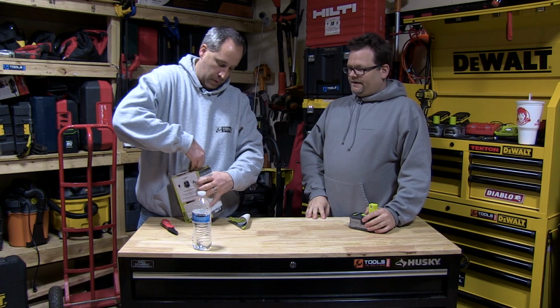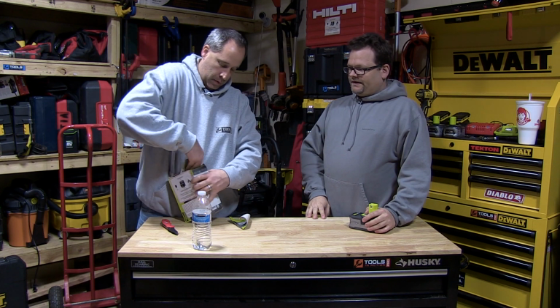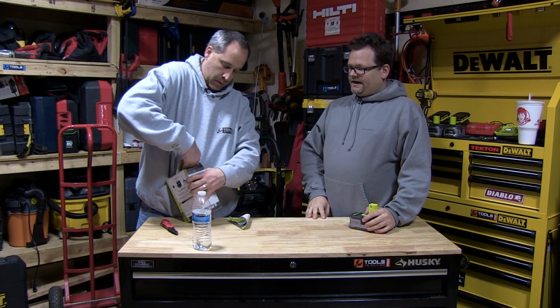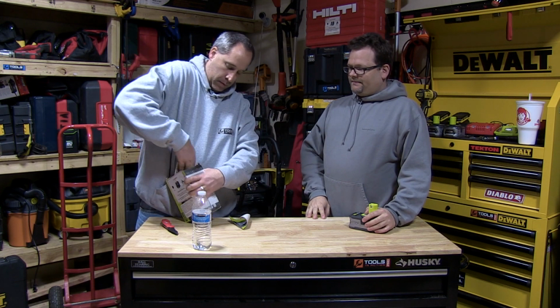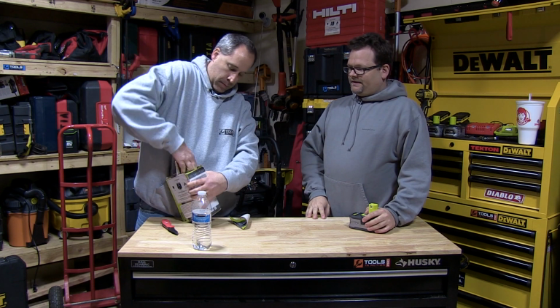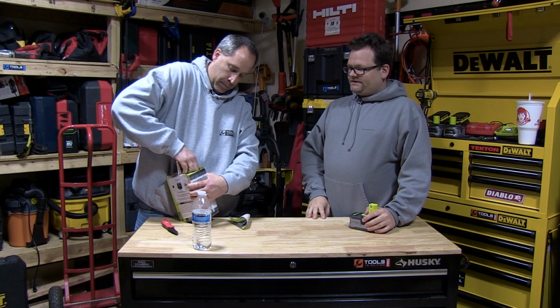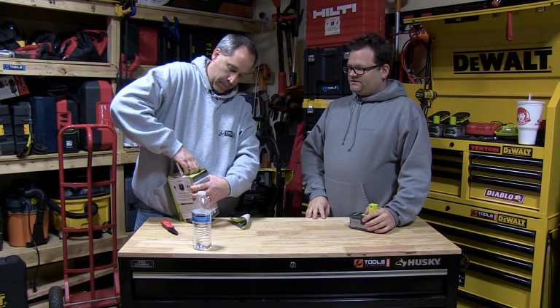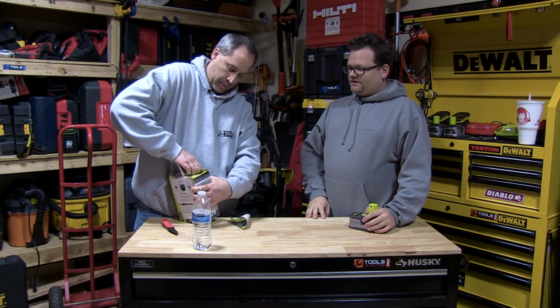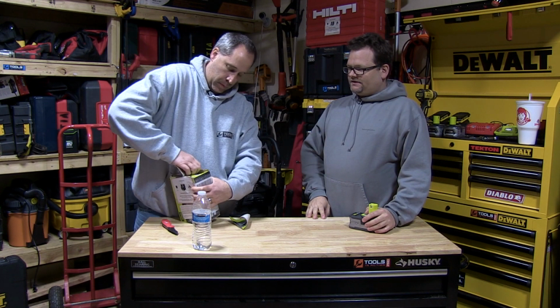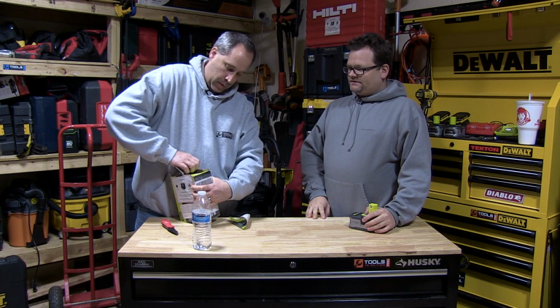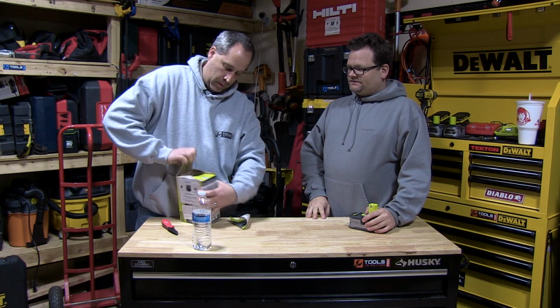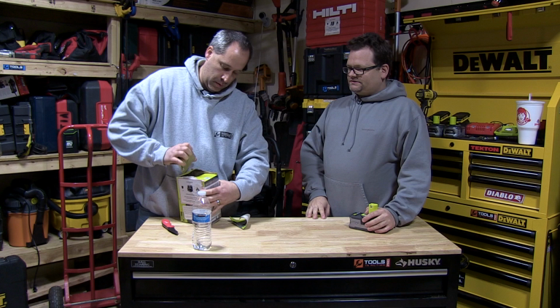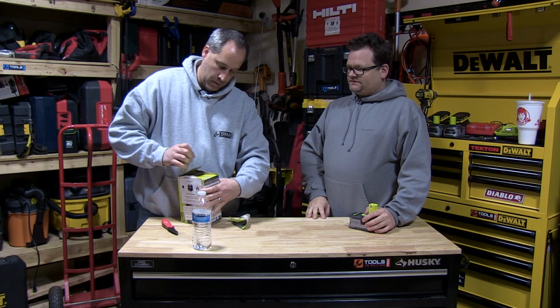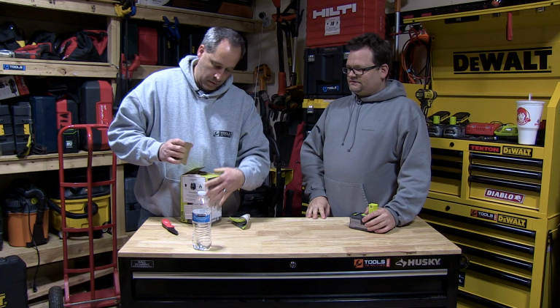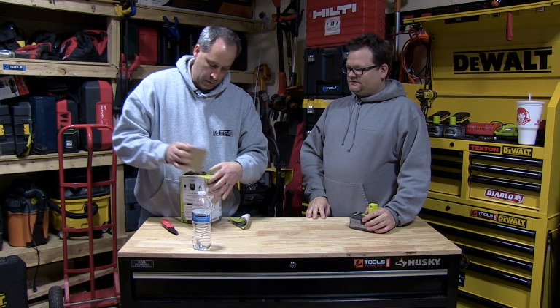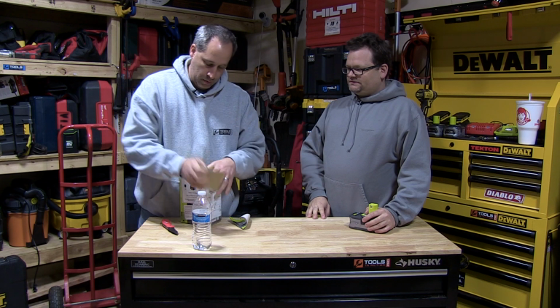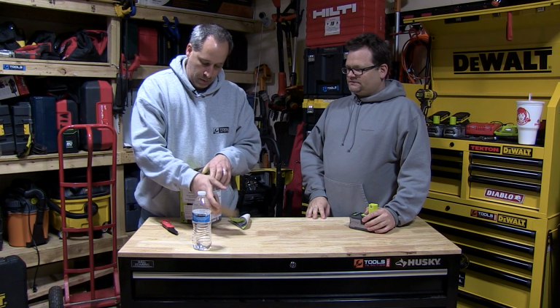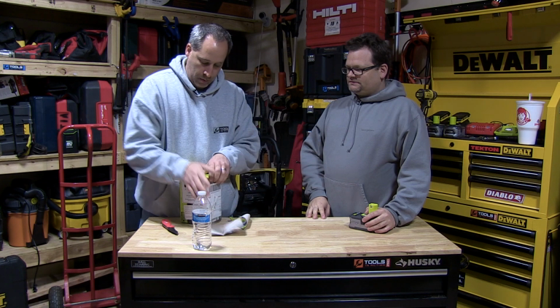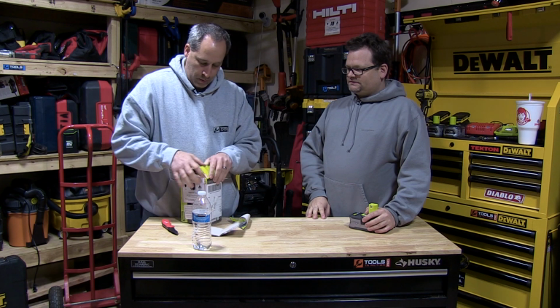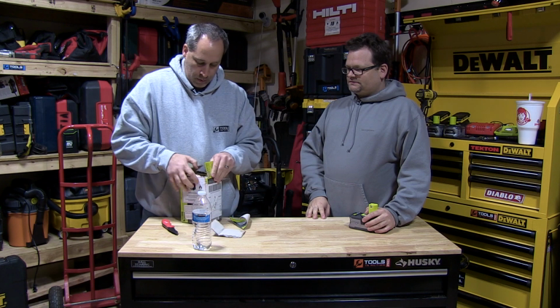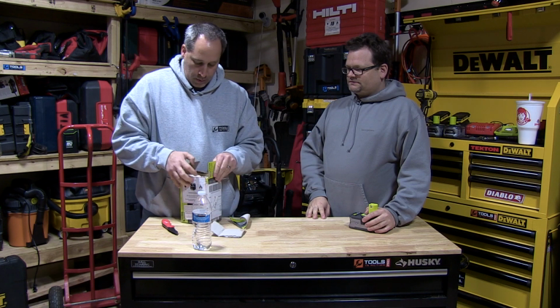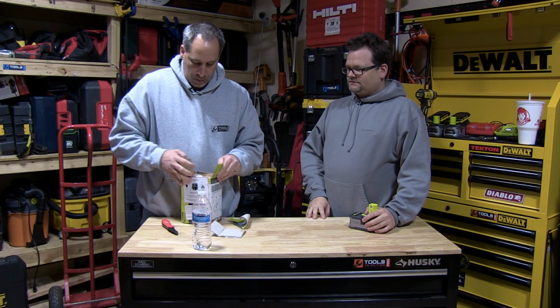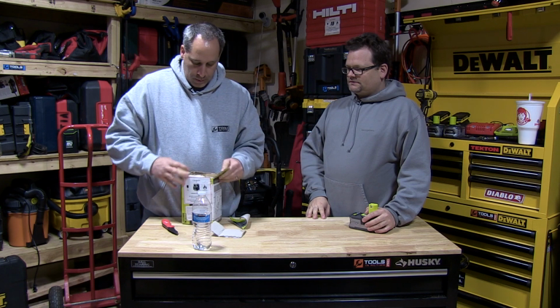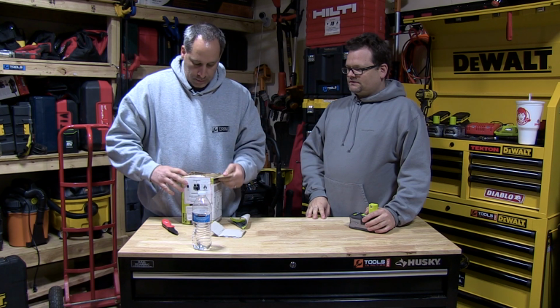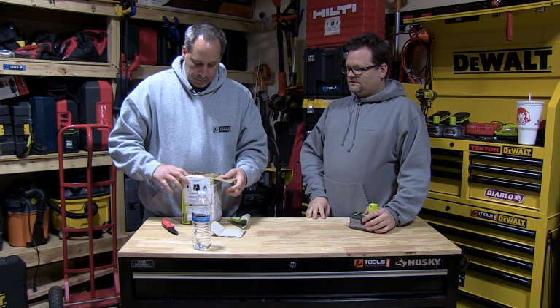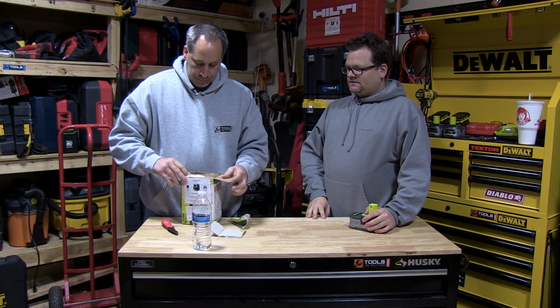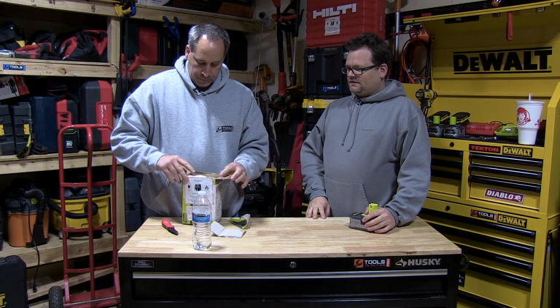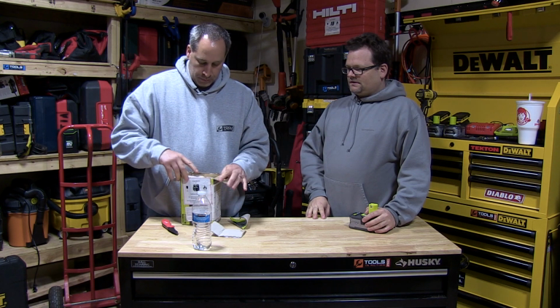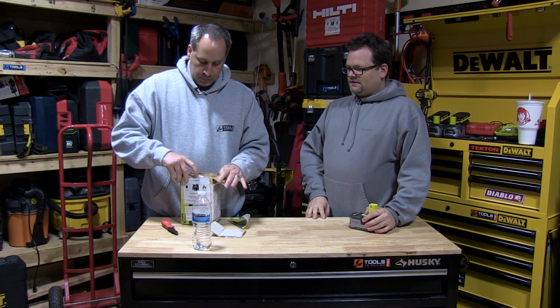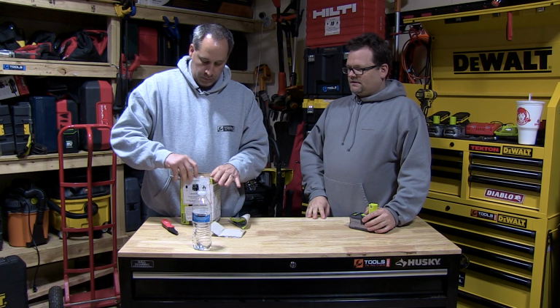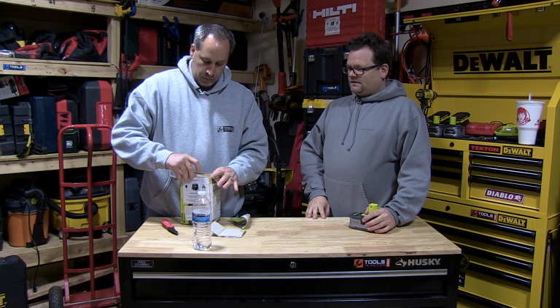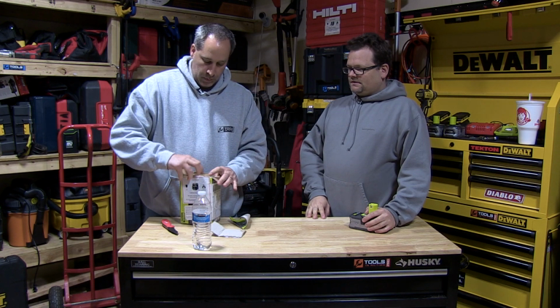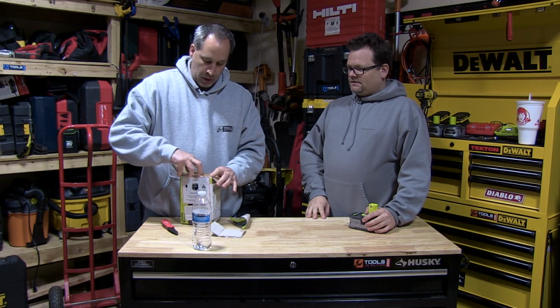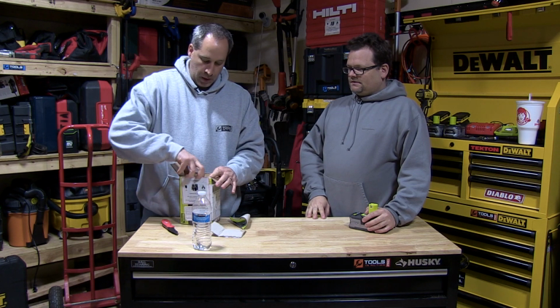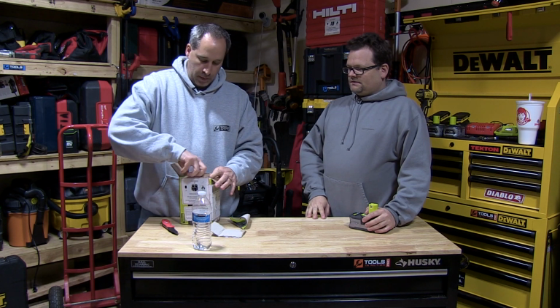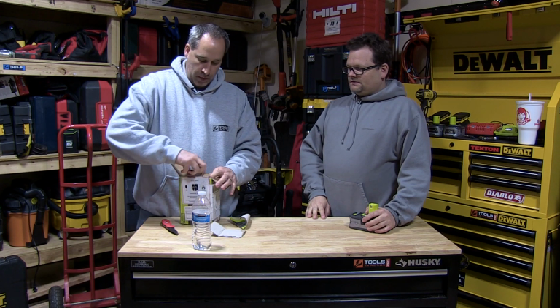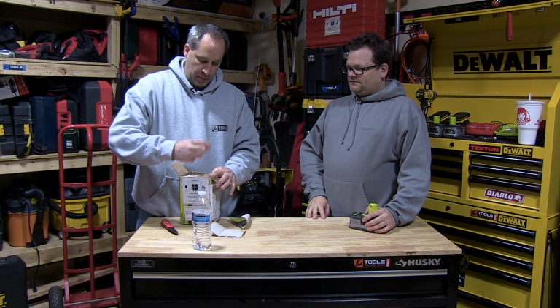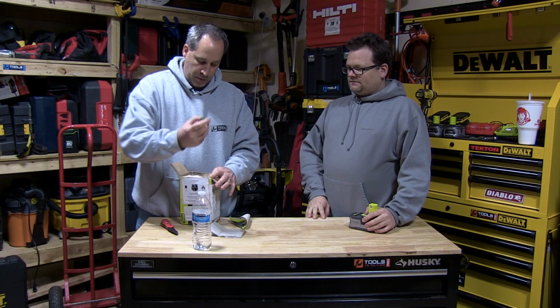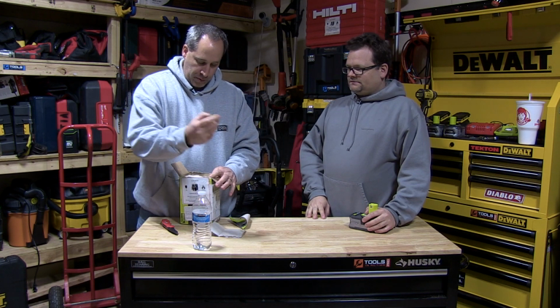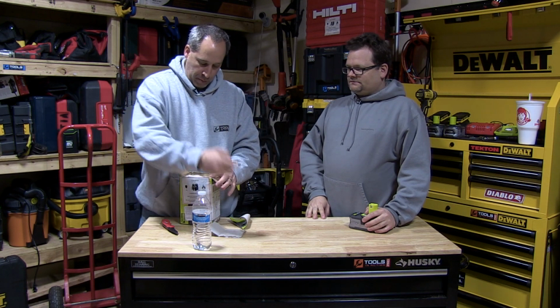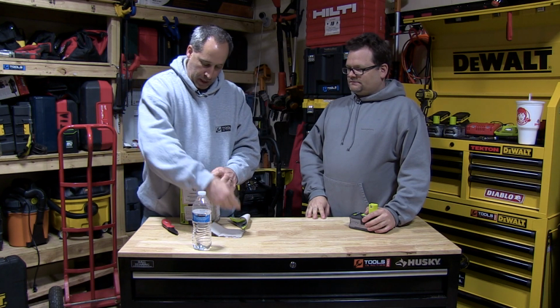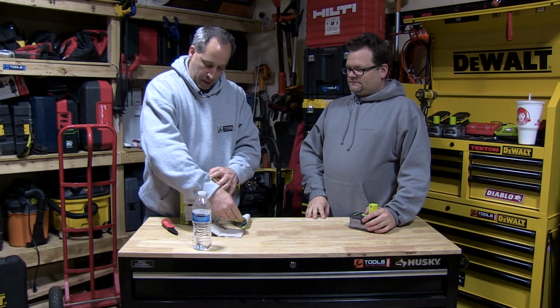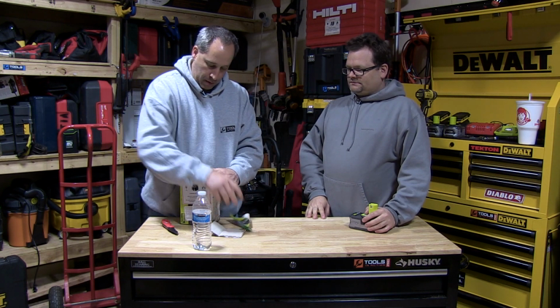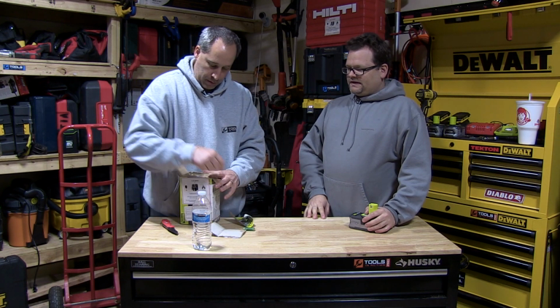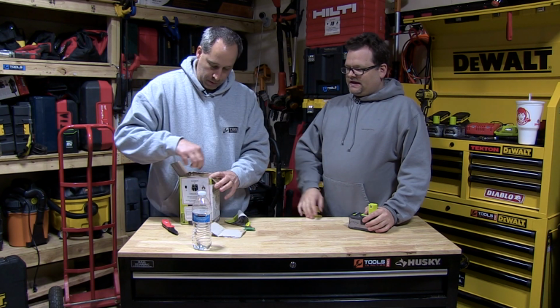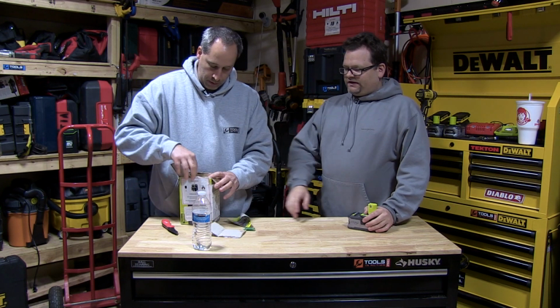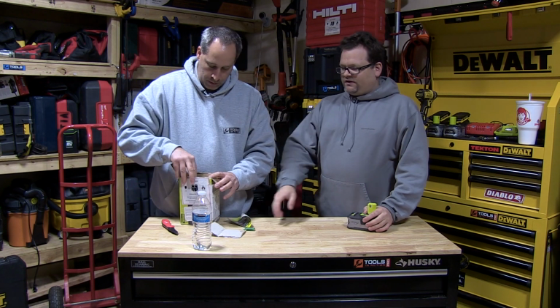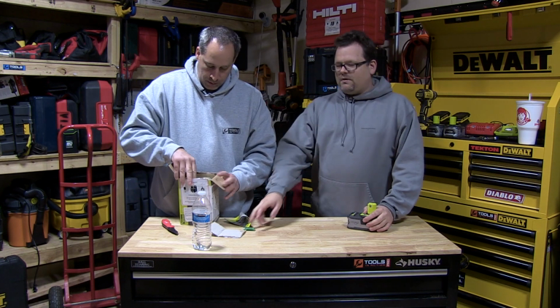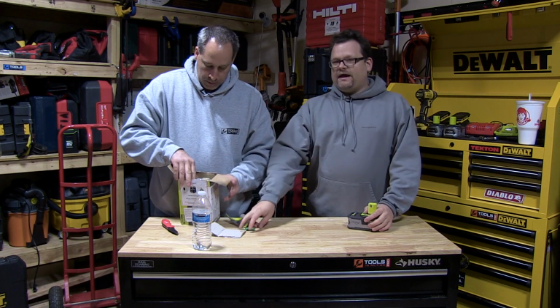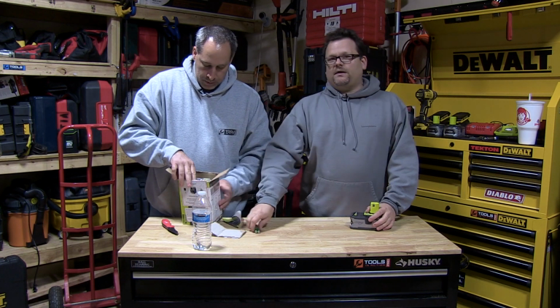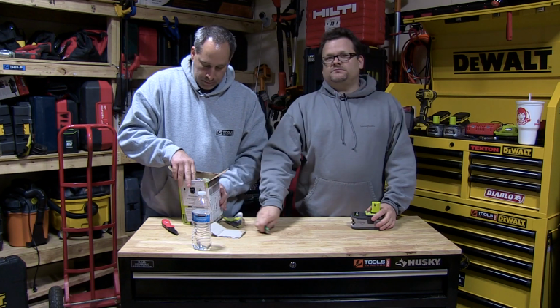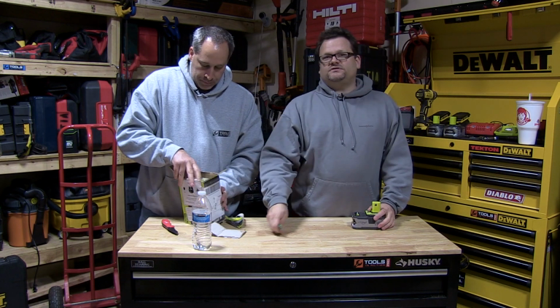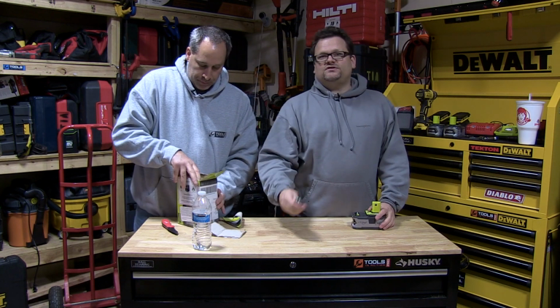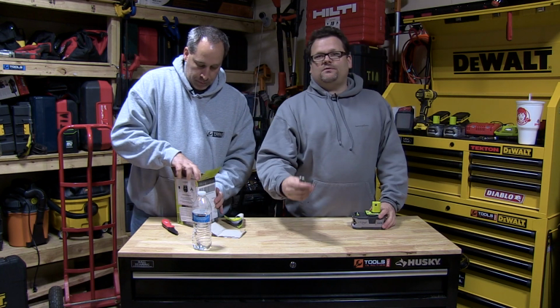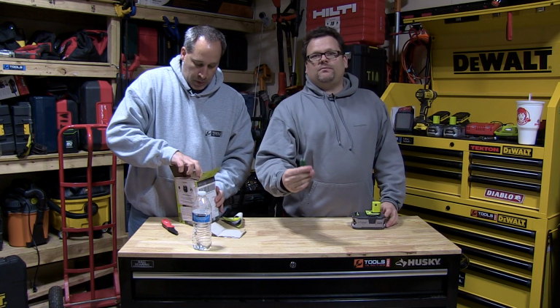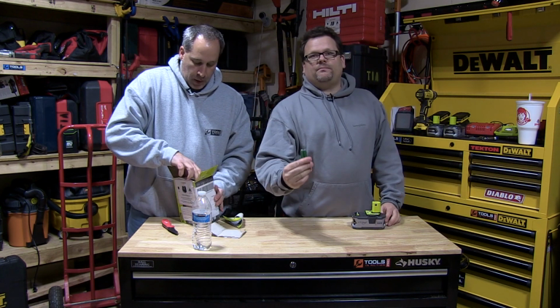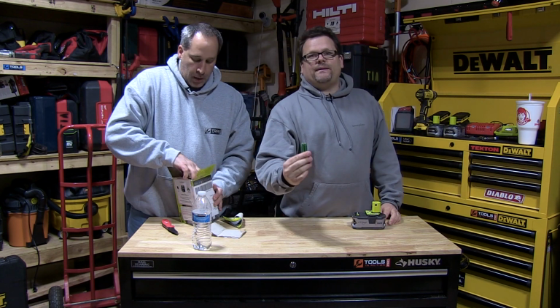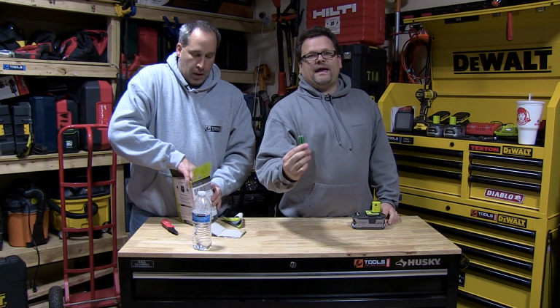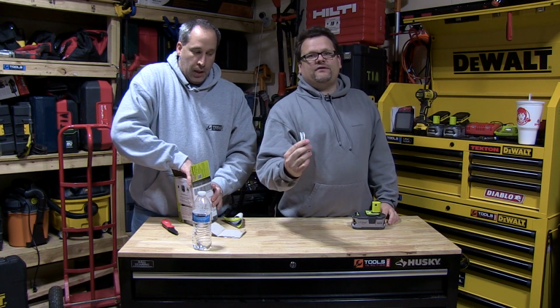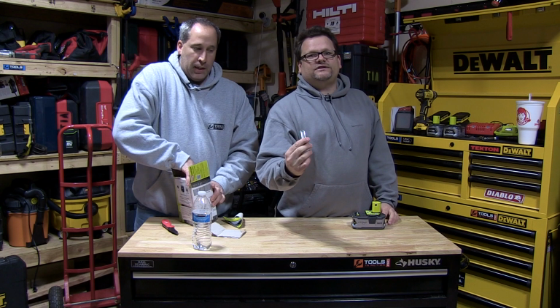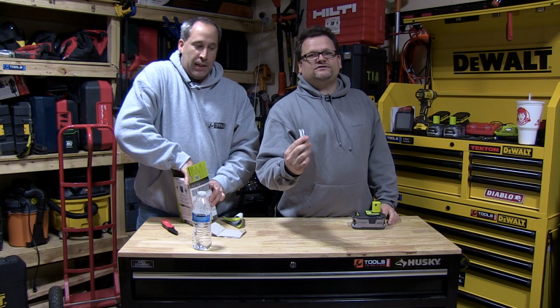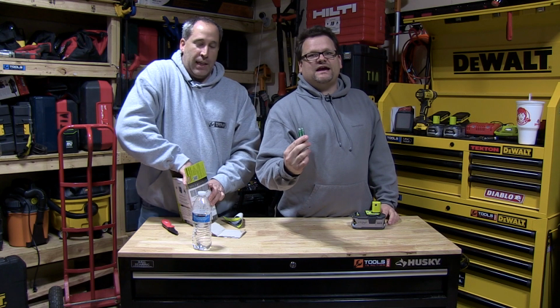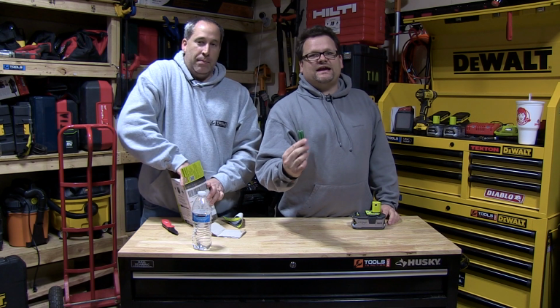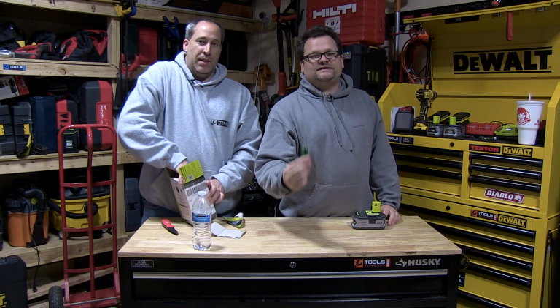It even comes with some batteries. You know why it comes with two batteries, you guys?